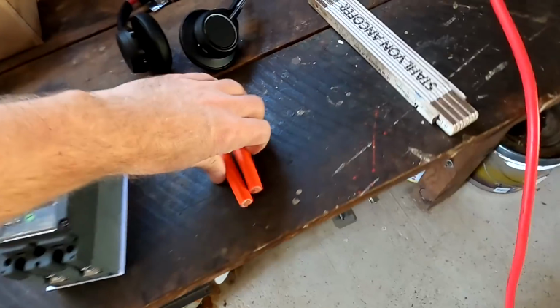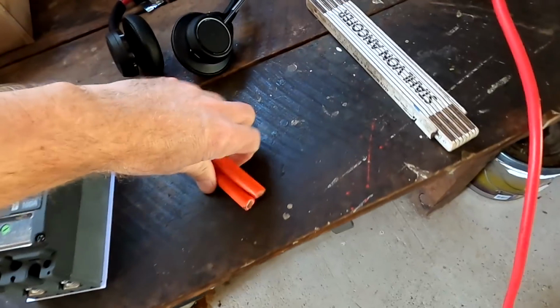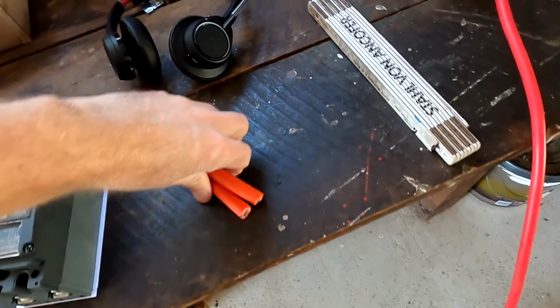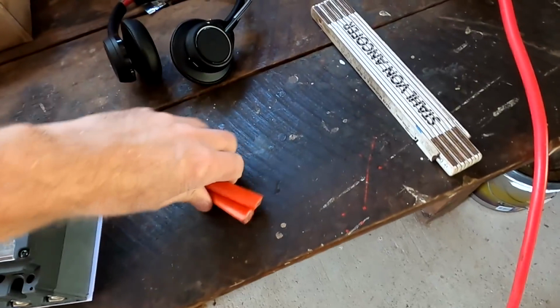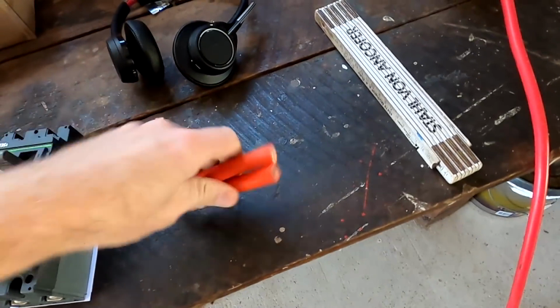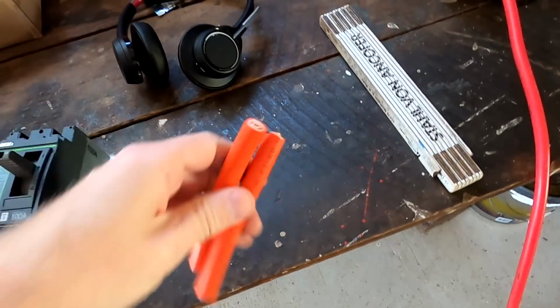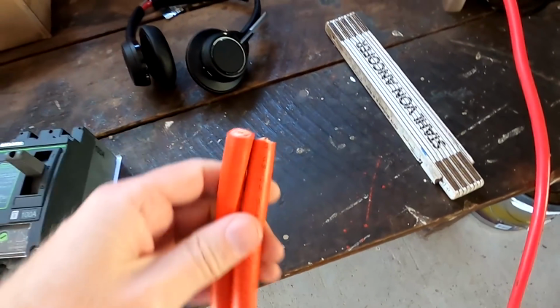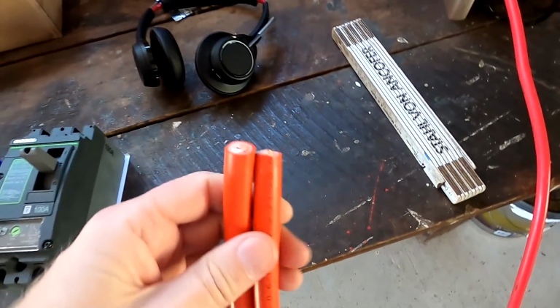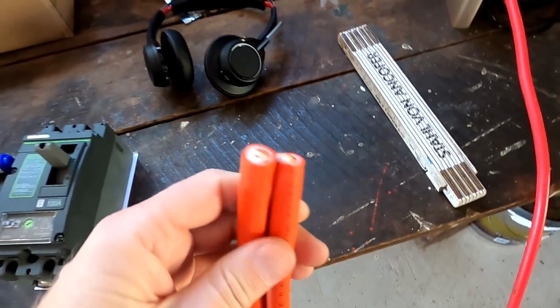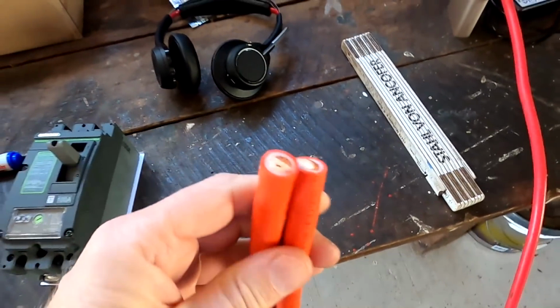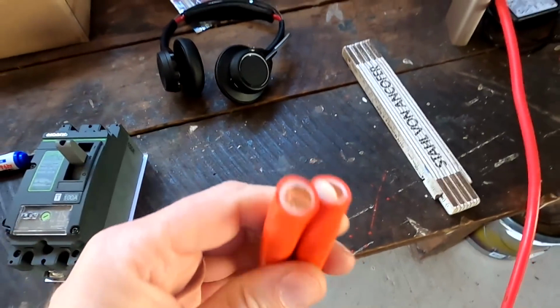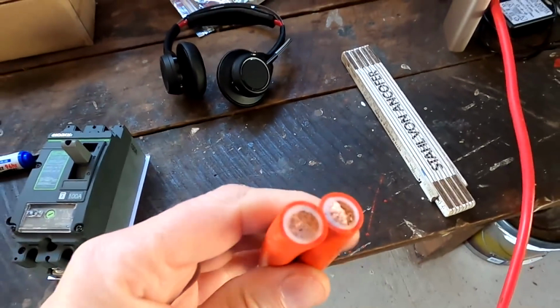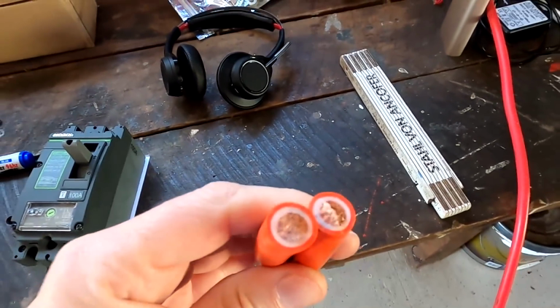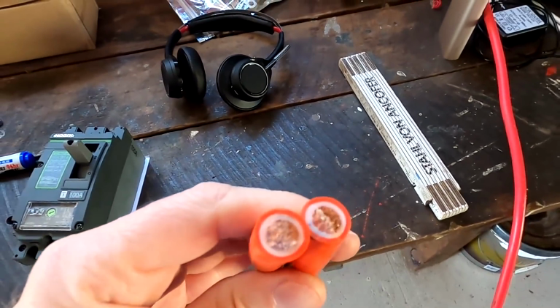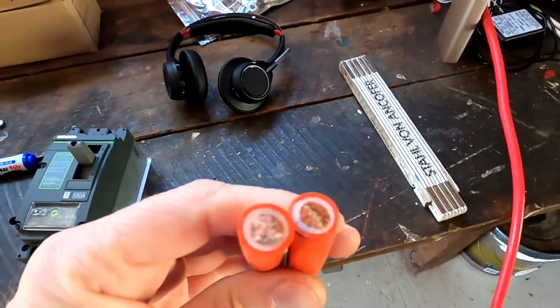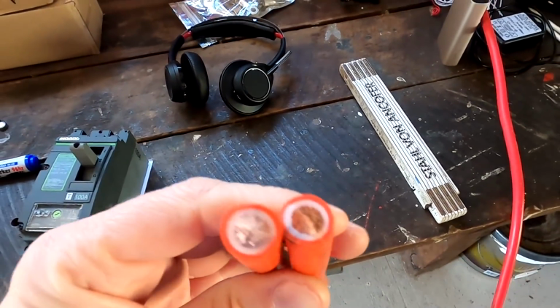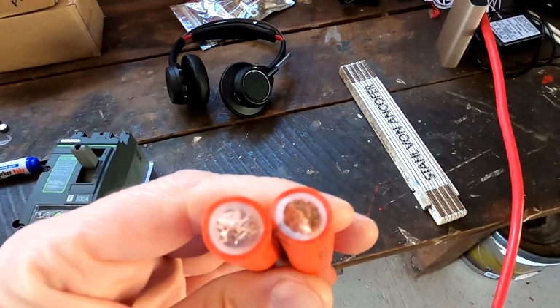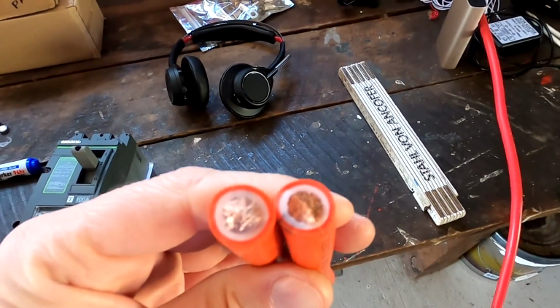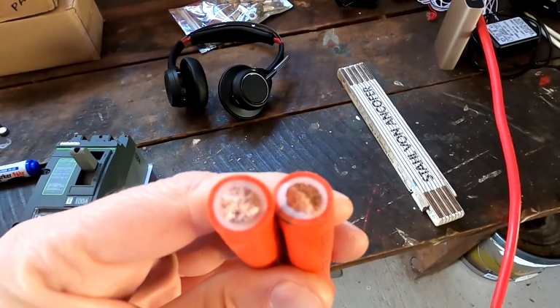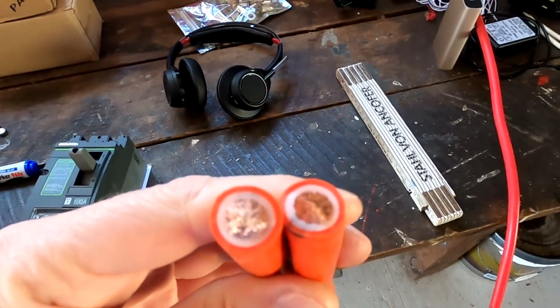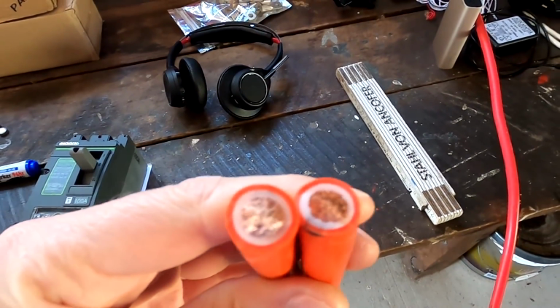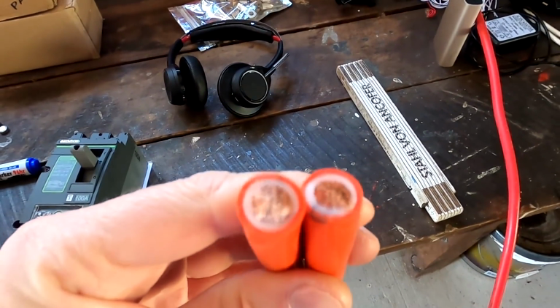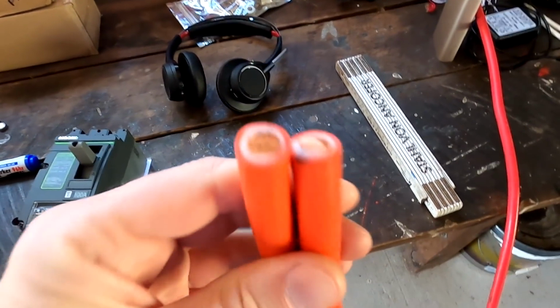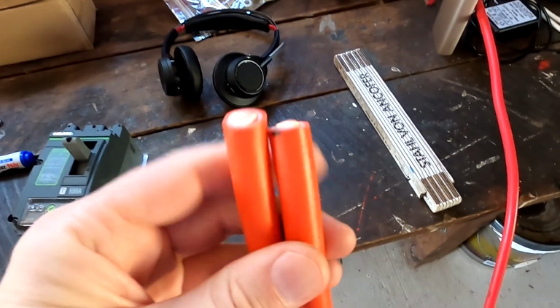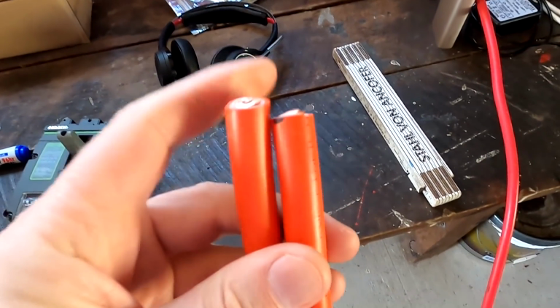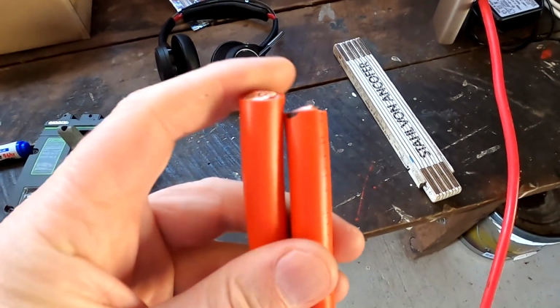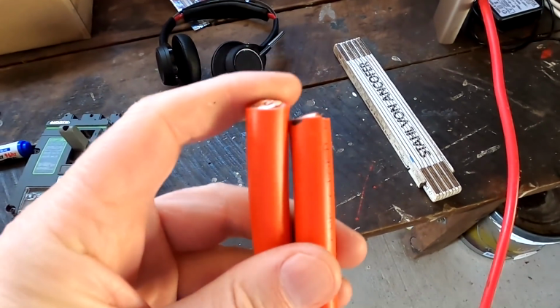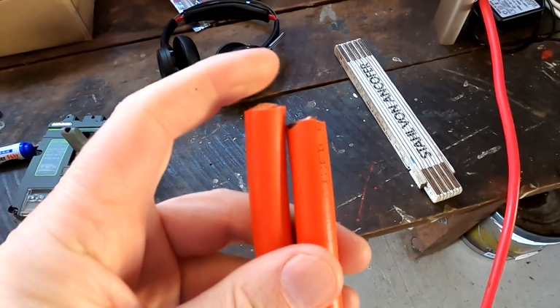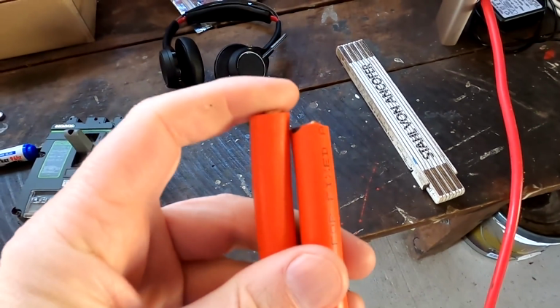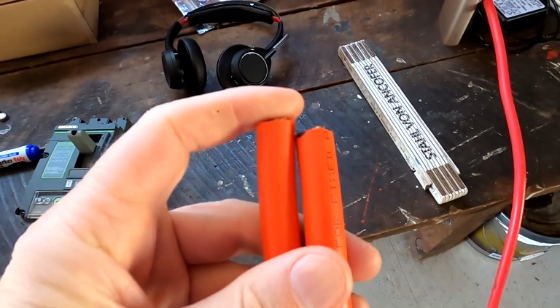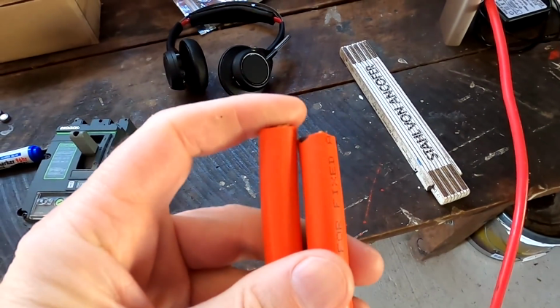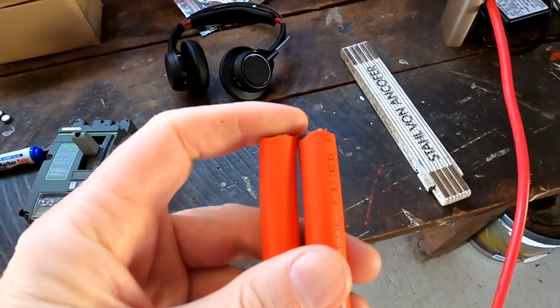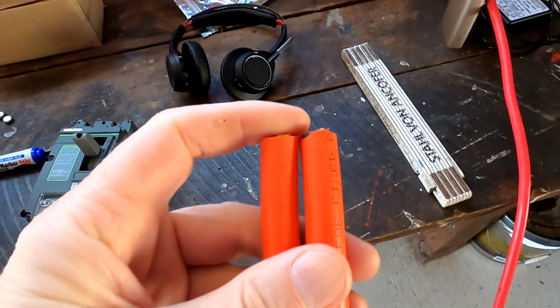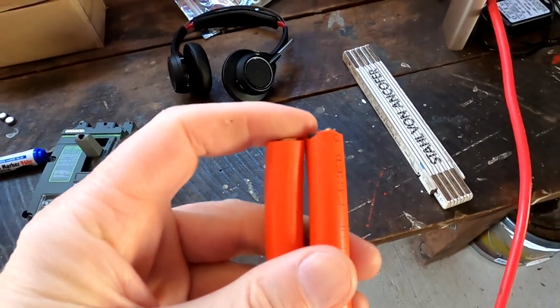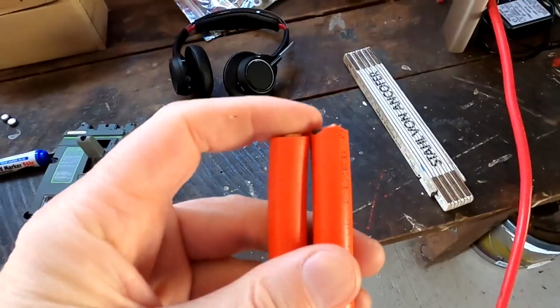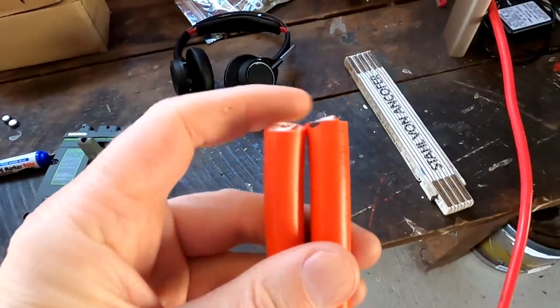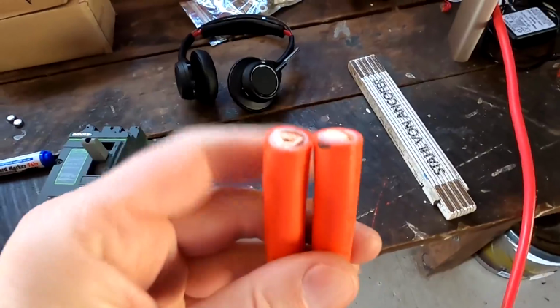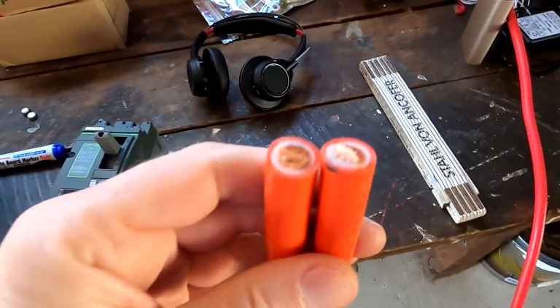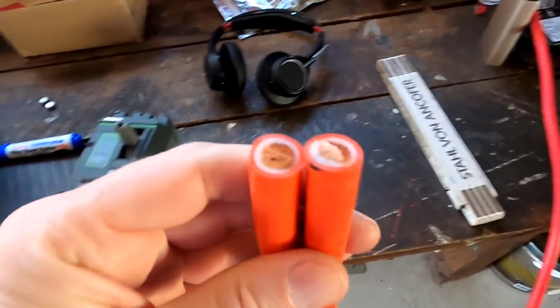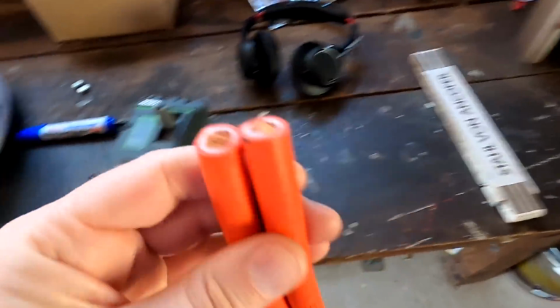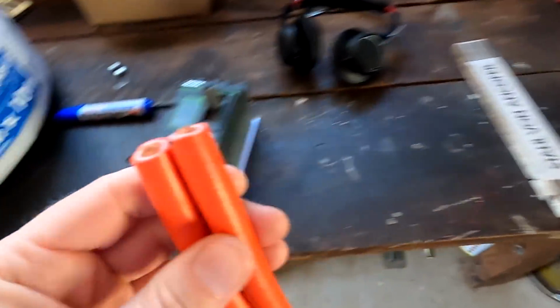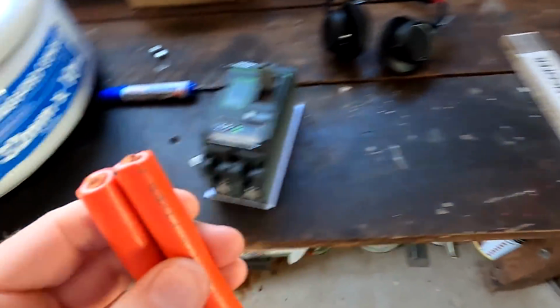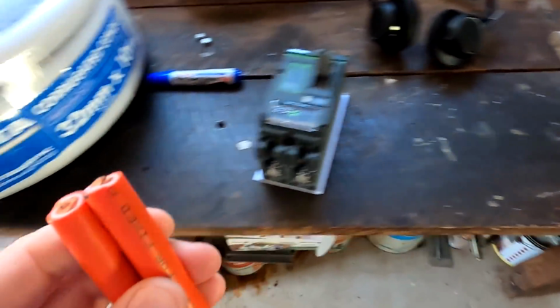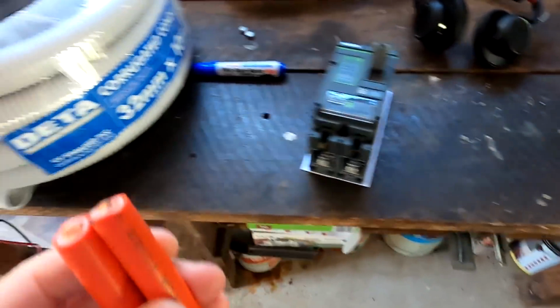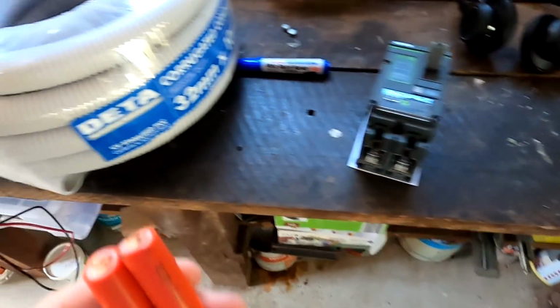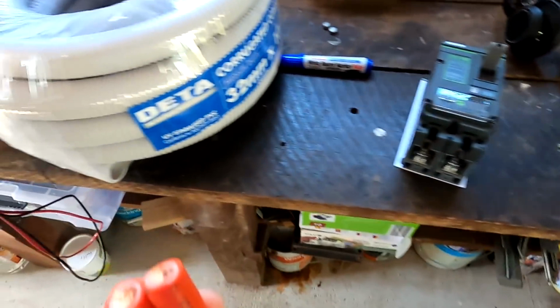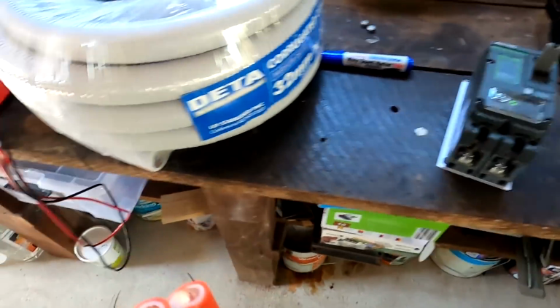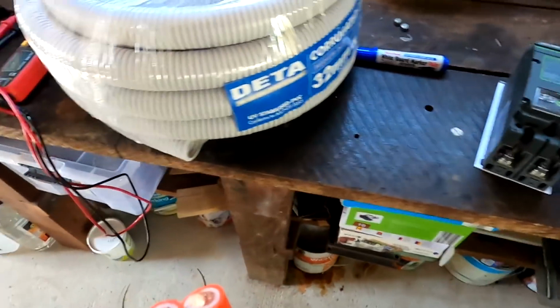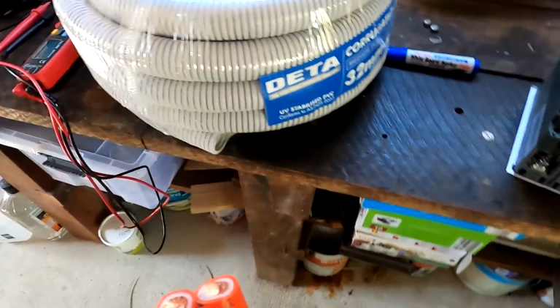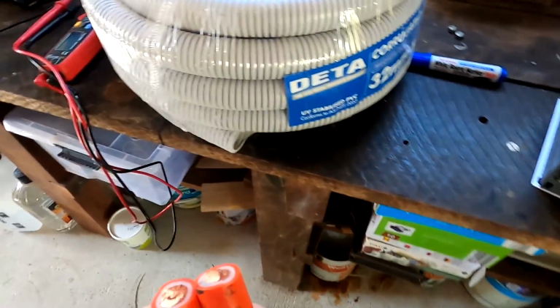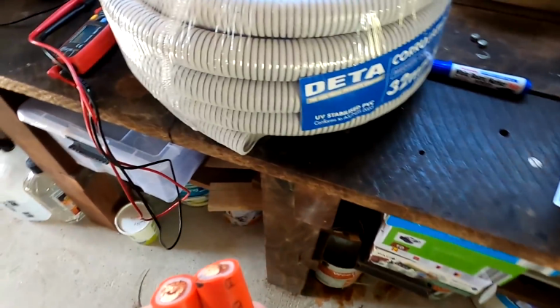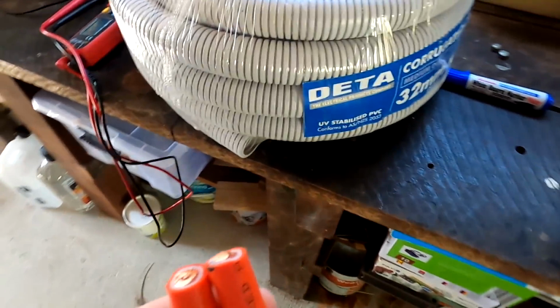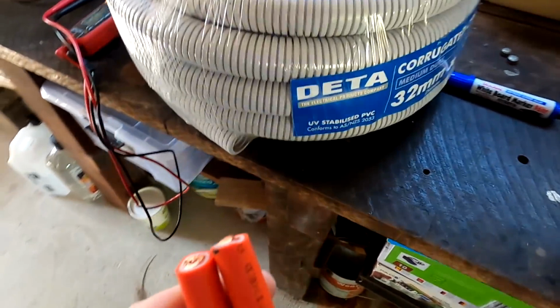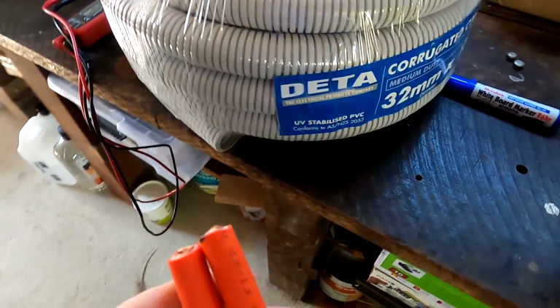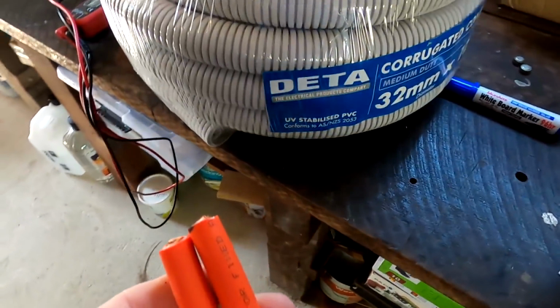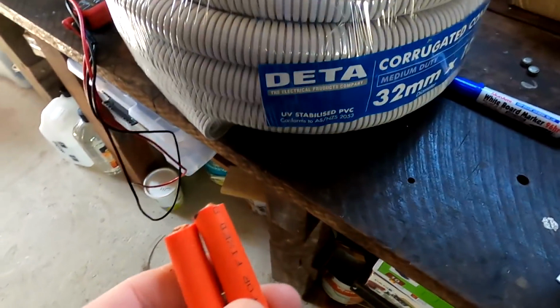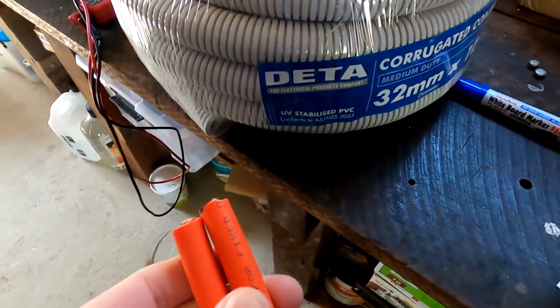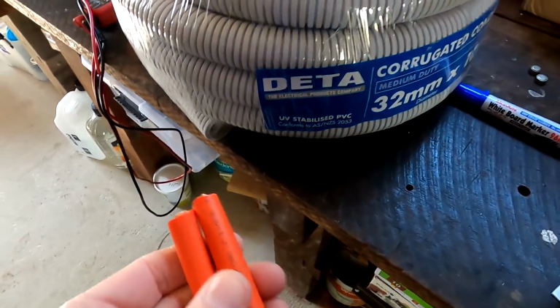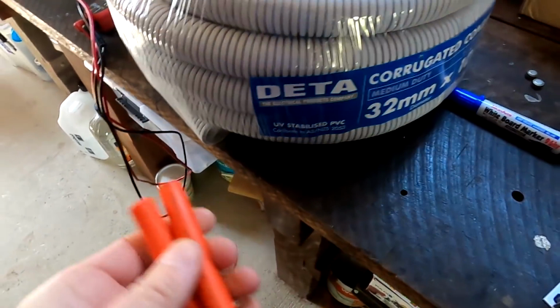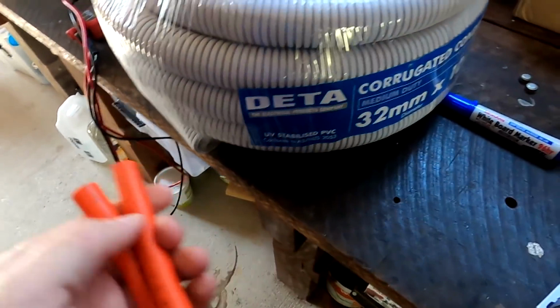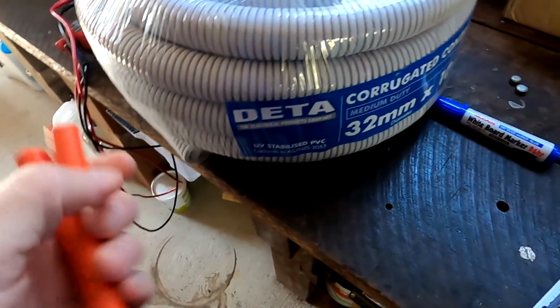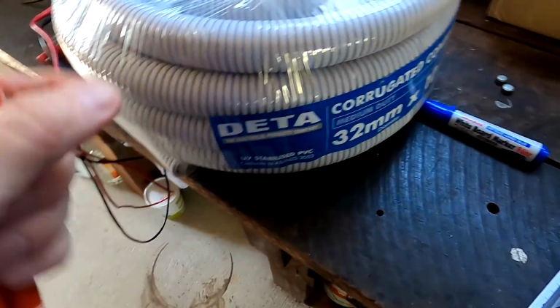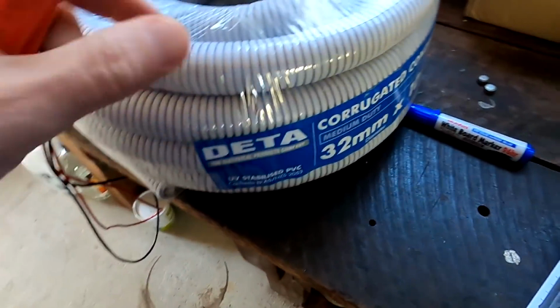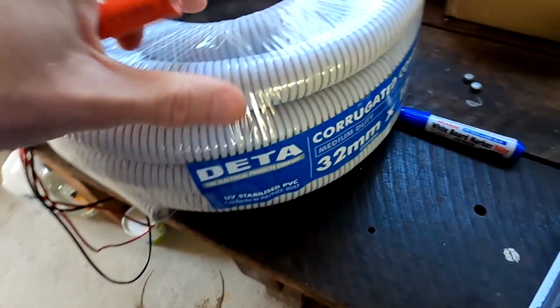I have cut these two samples here and wanted to take them with me to see if they actually fit into the conduit.